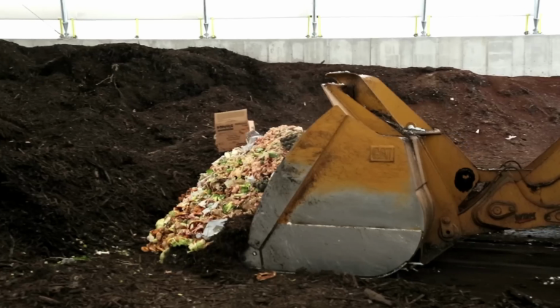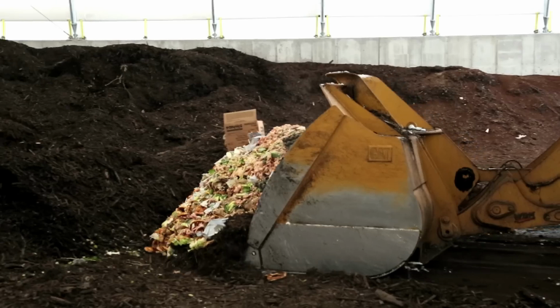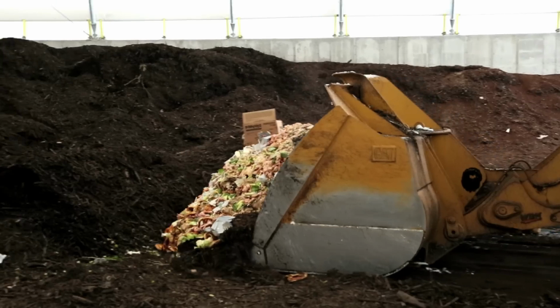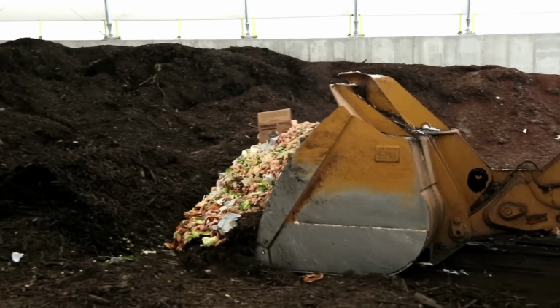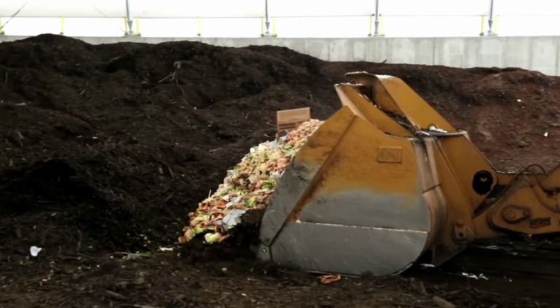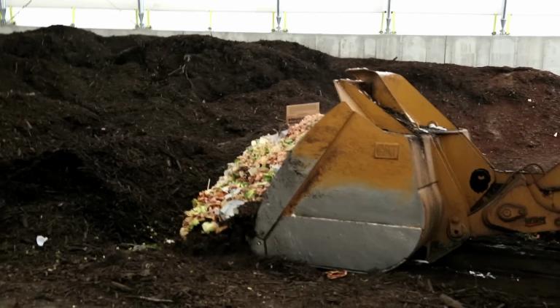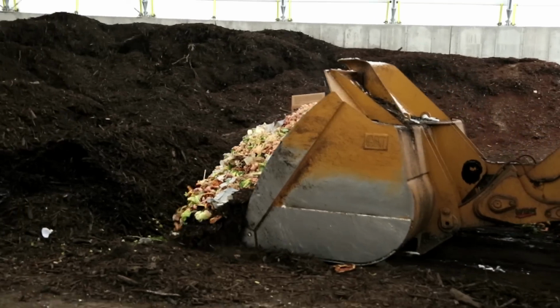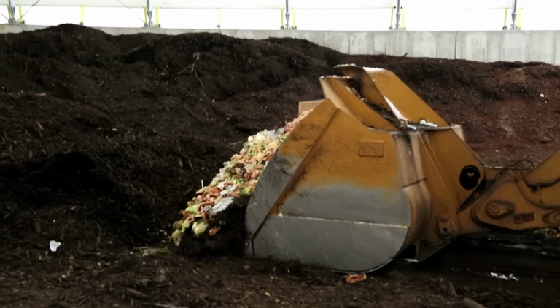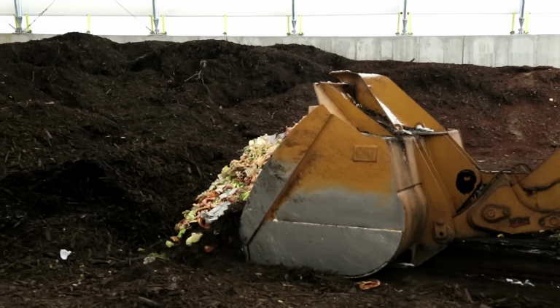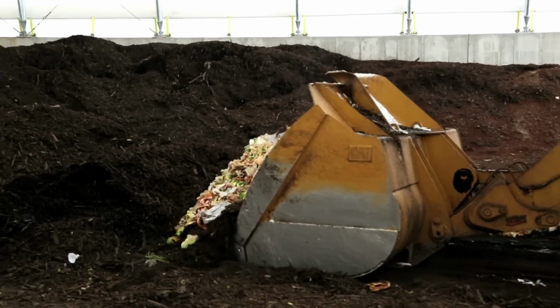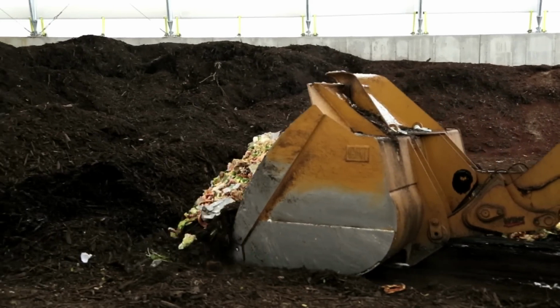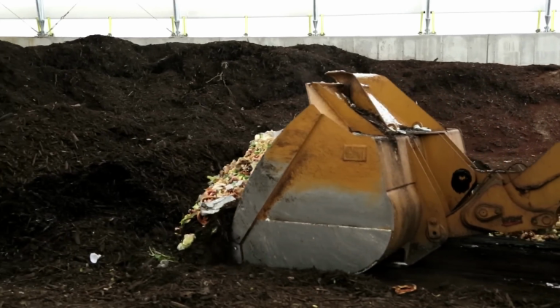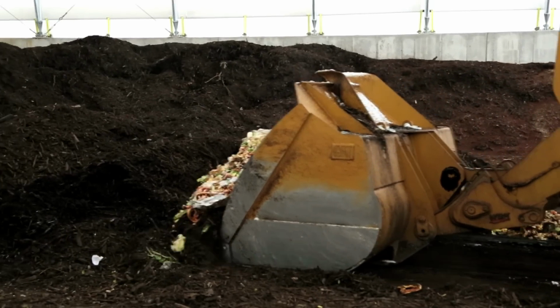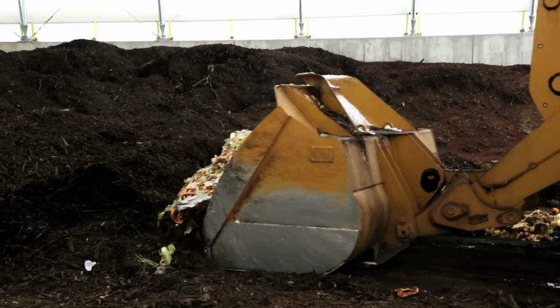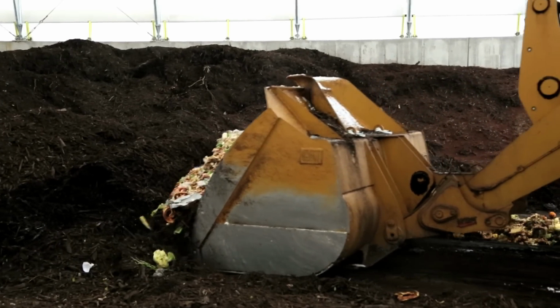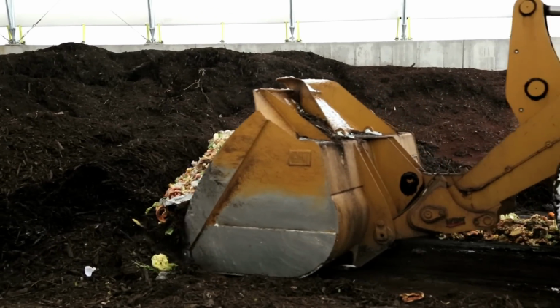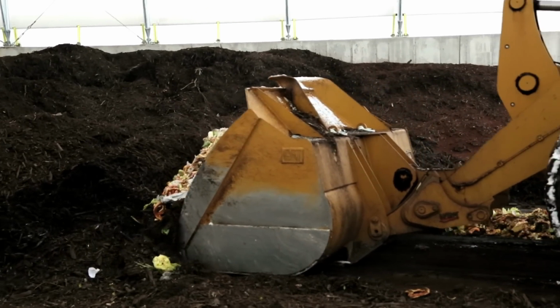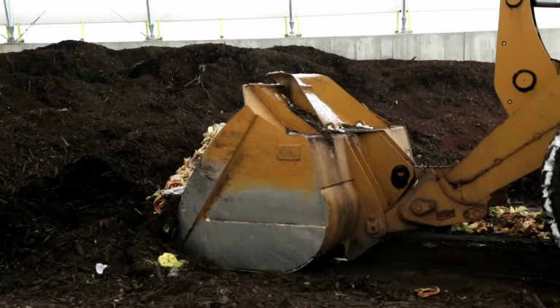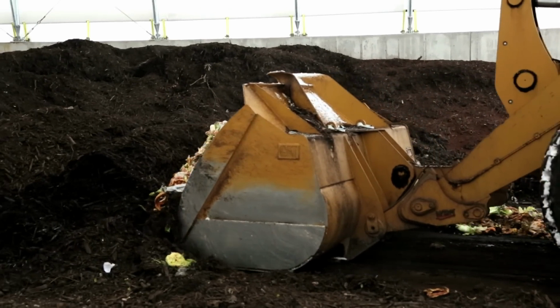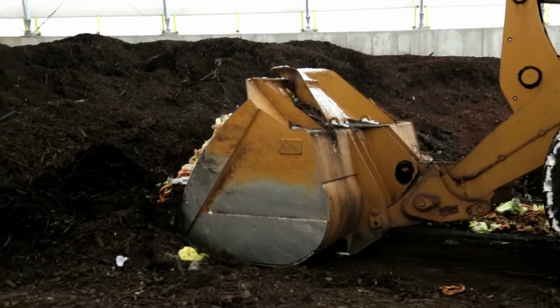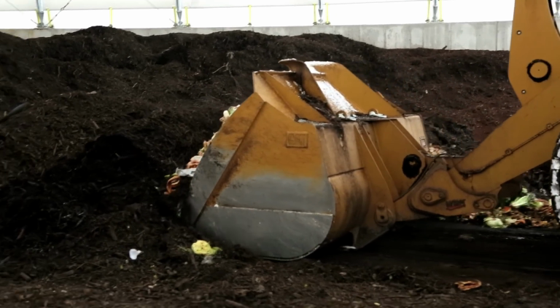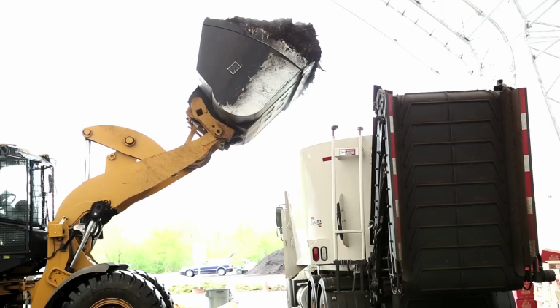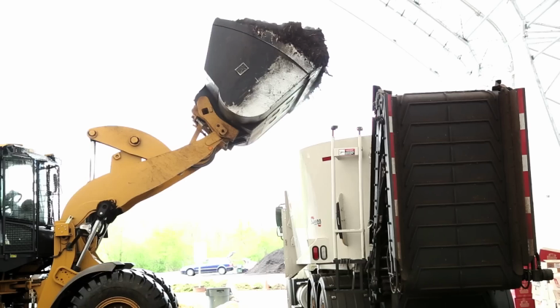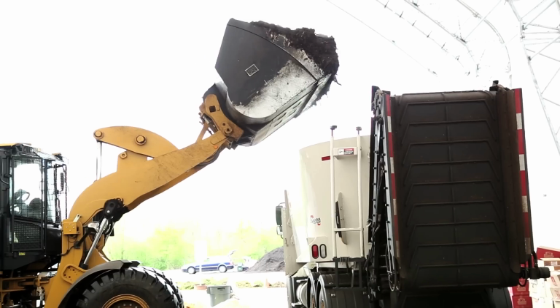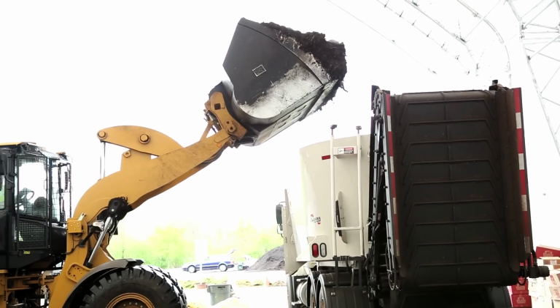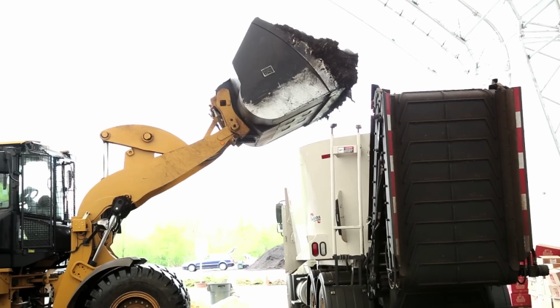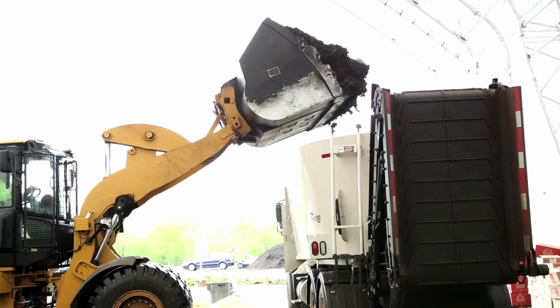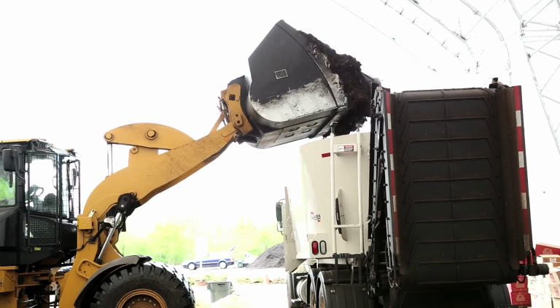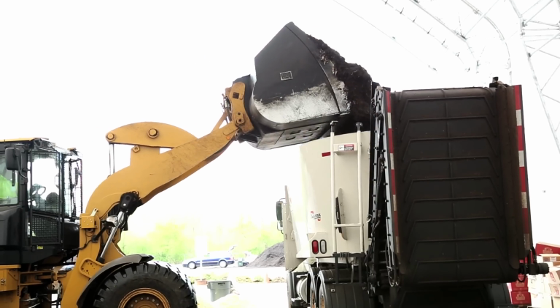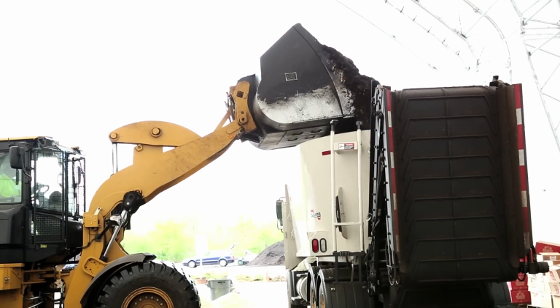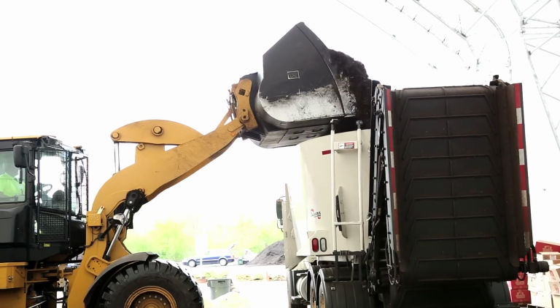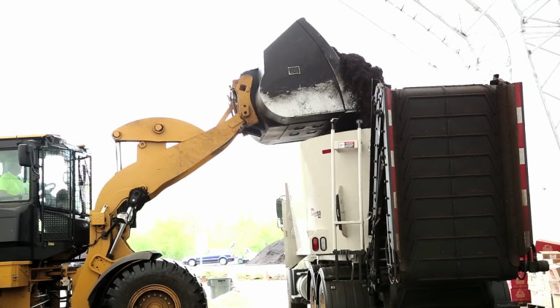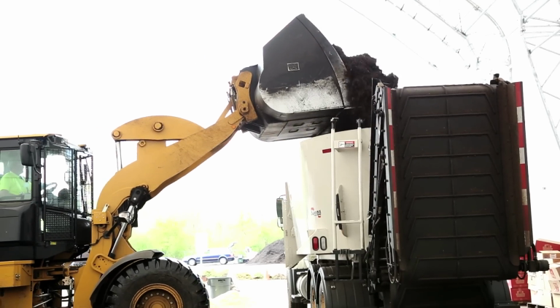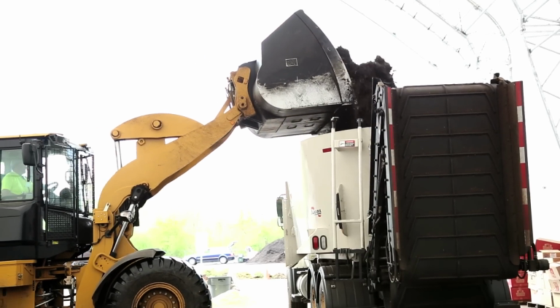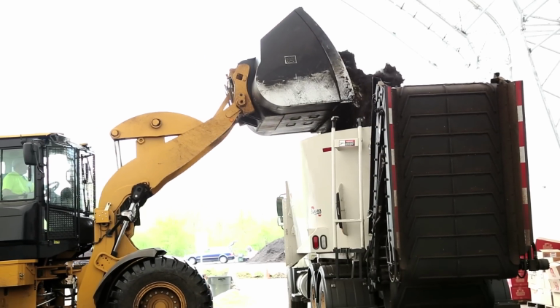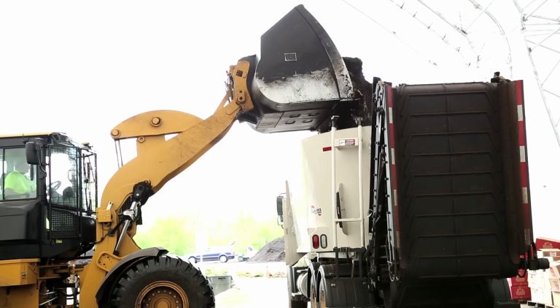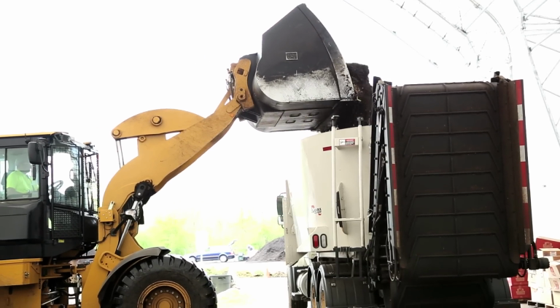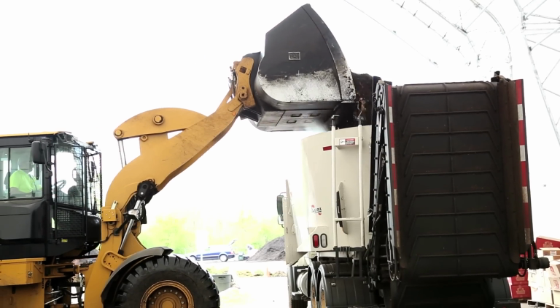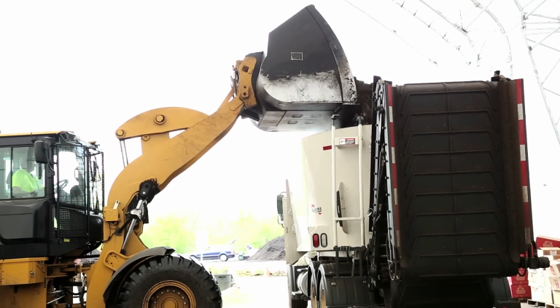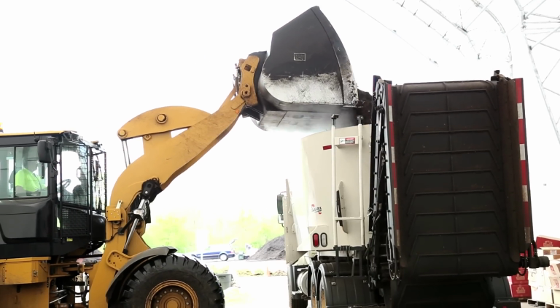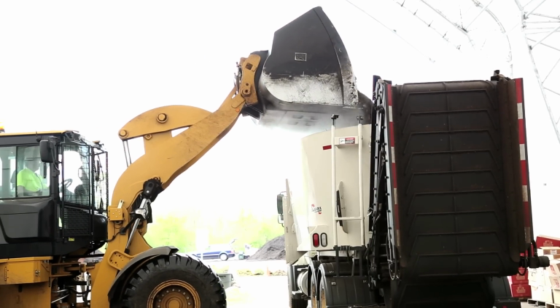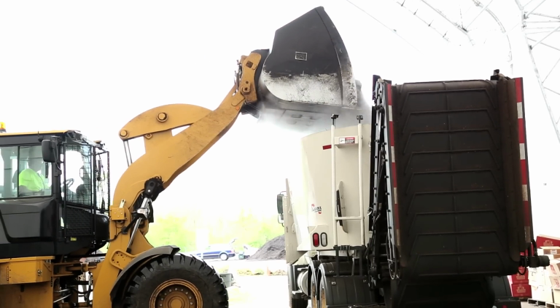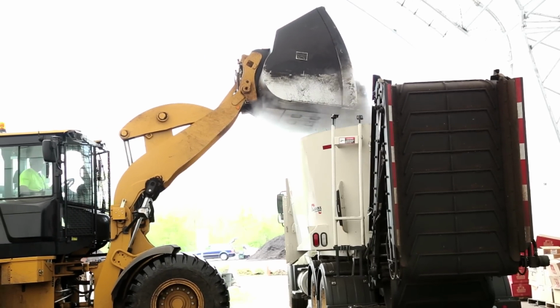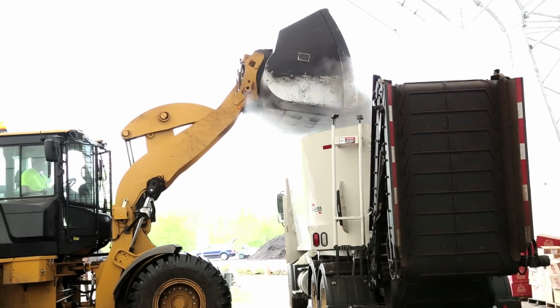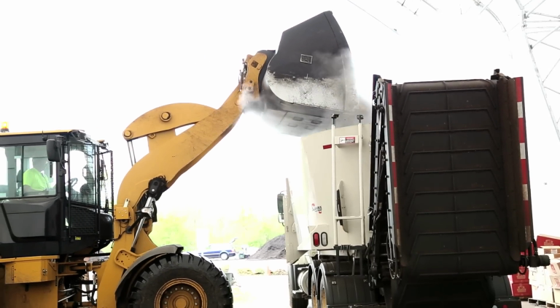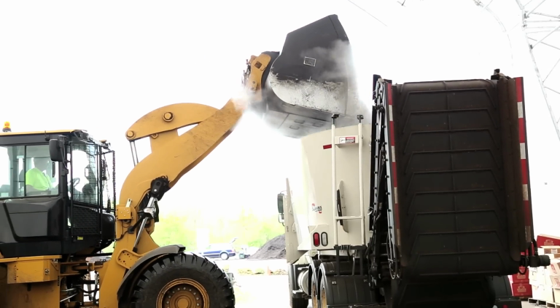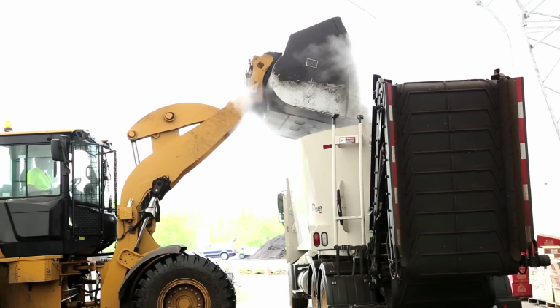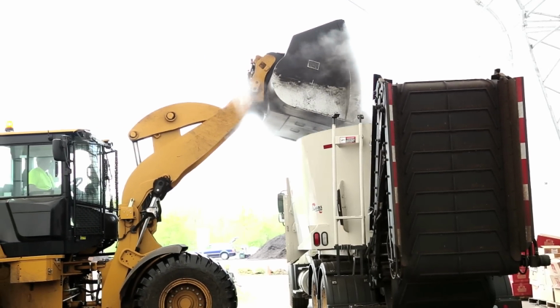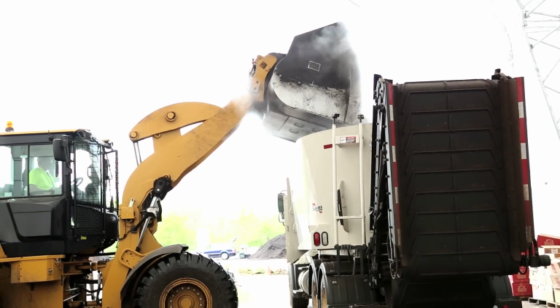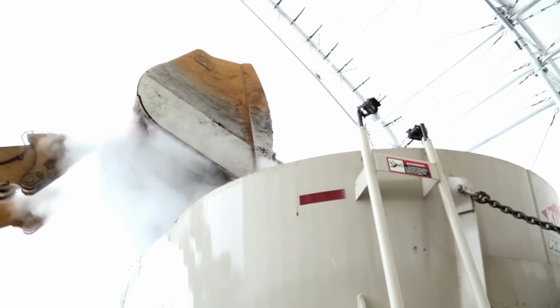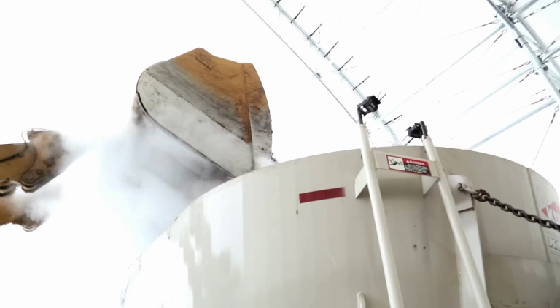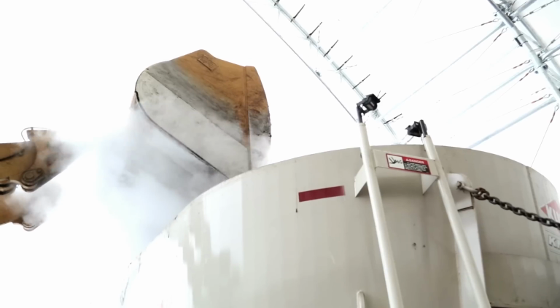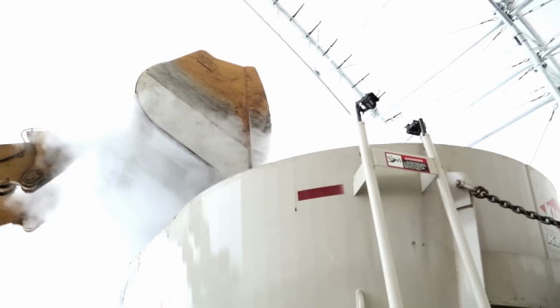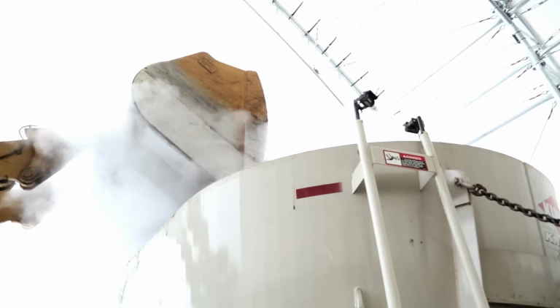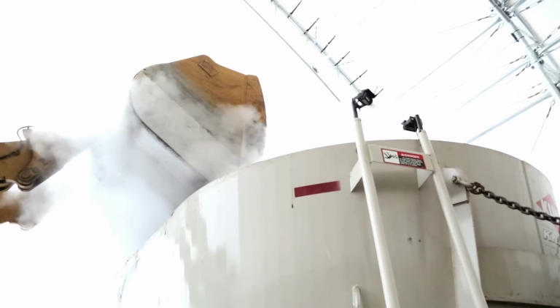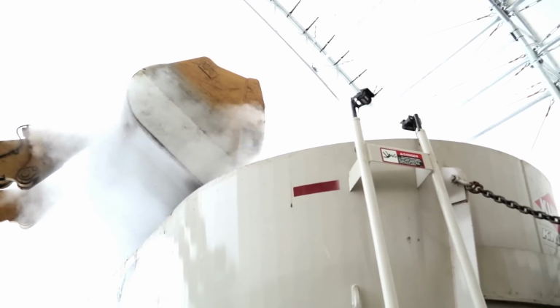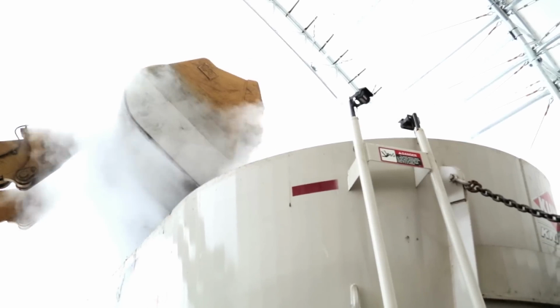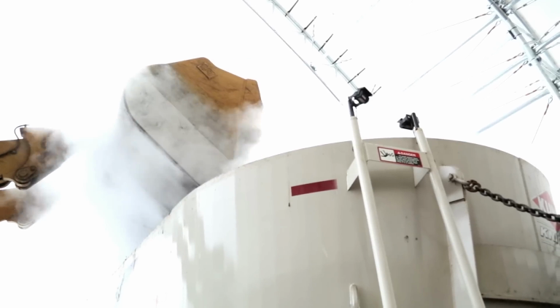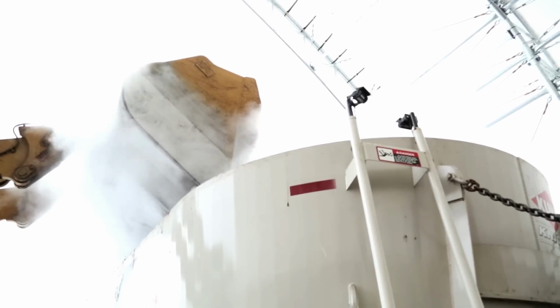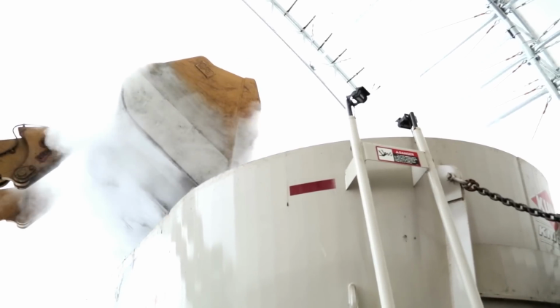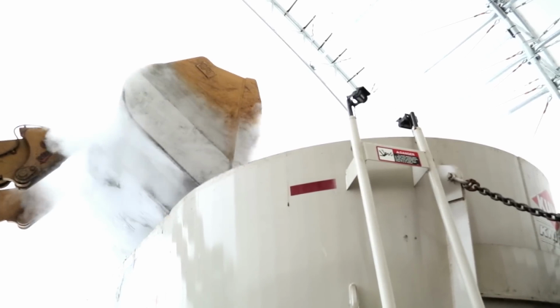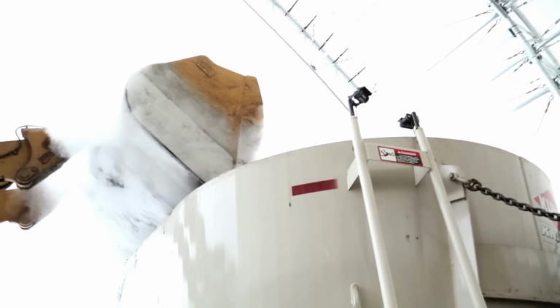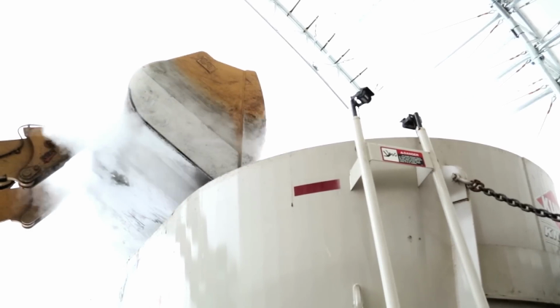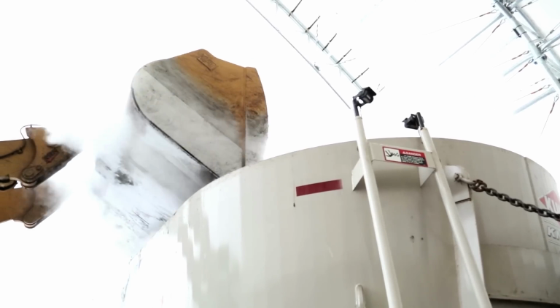A bucket loader then takes those food scraps to a mixer and adds three equal parts of shredded yard waste to the mix.